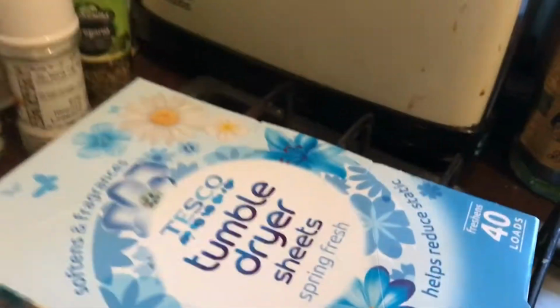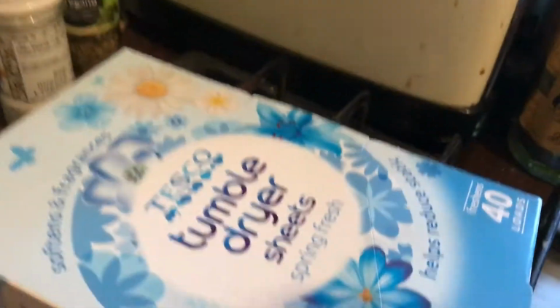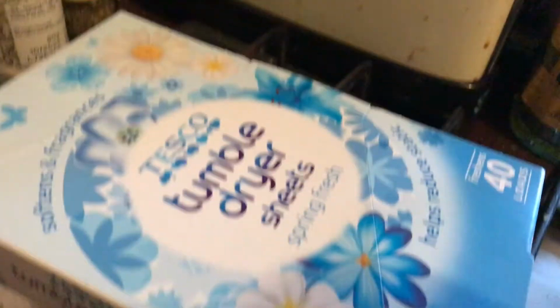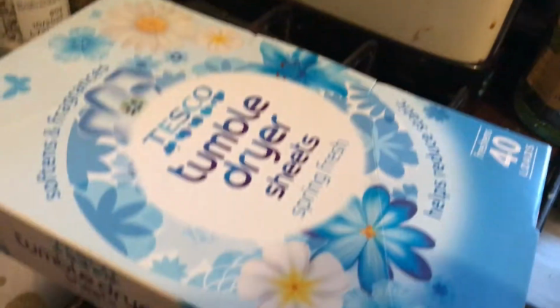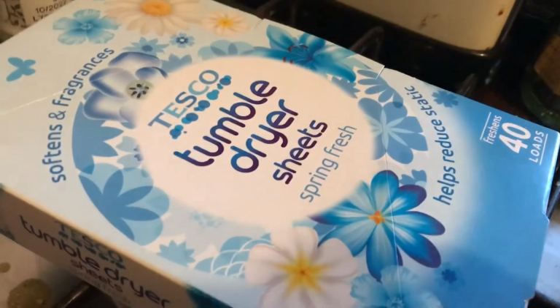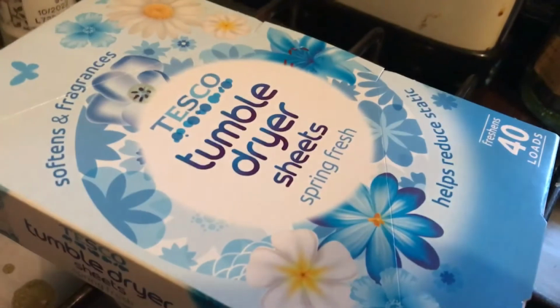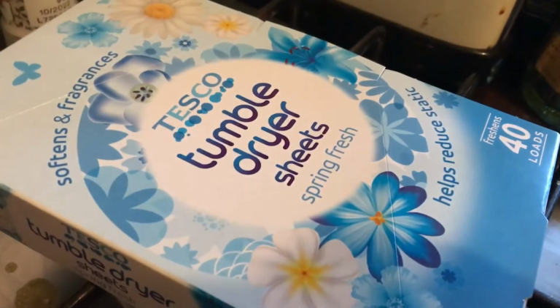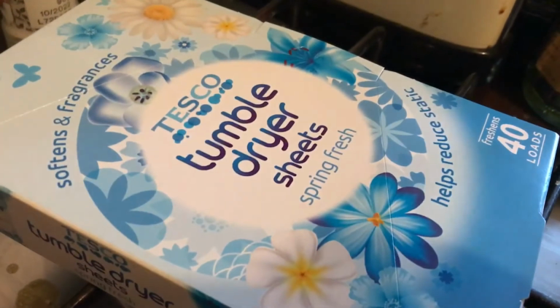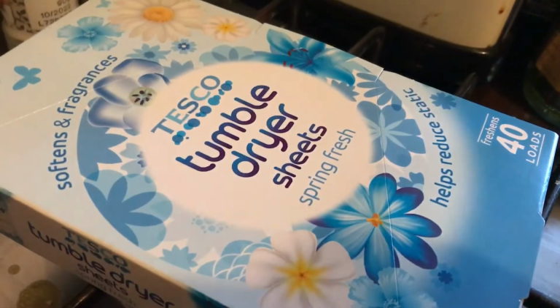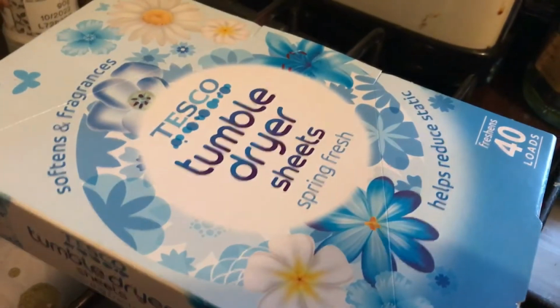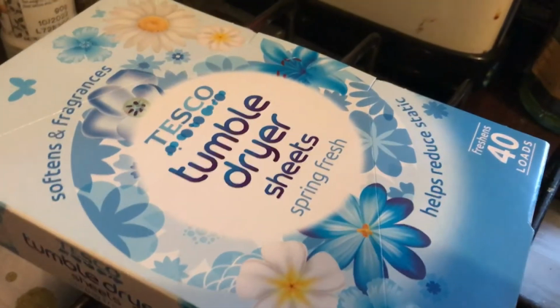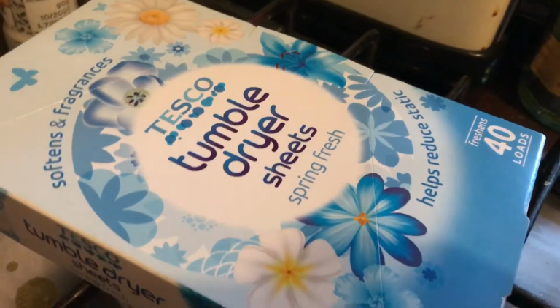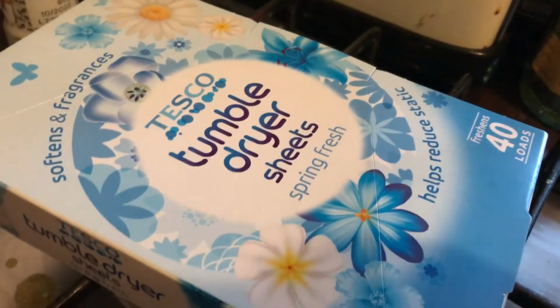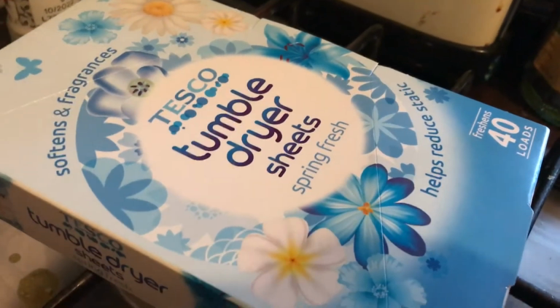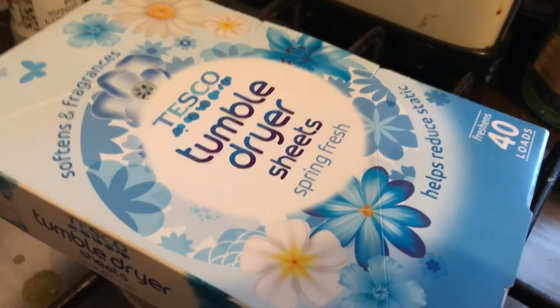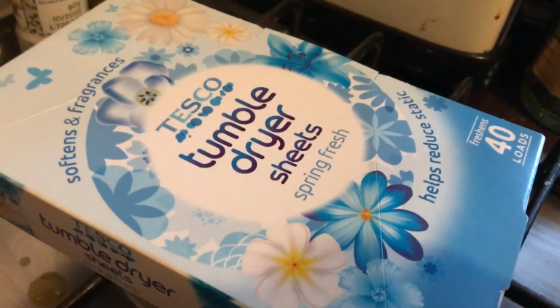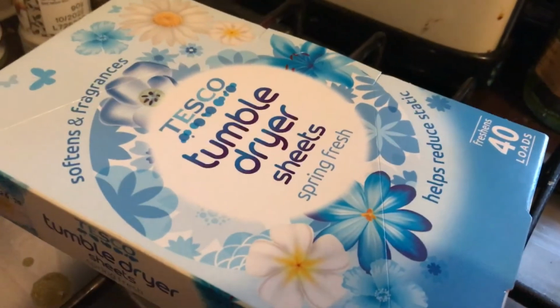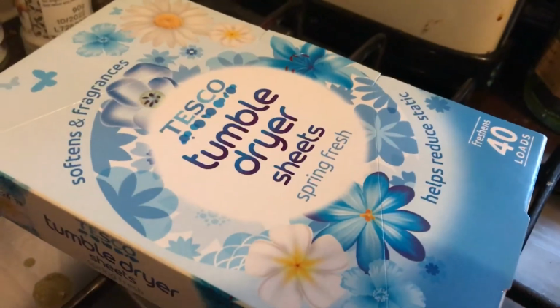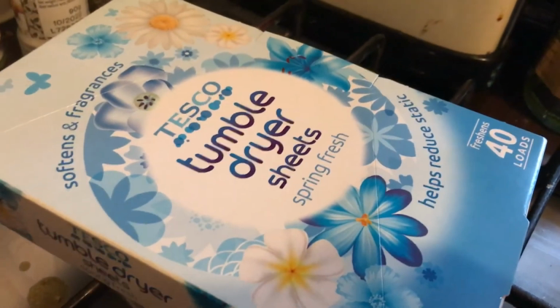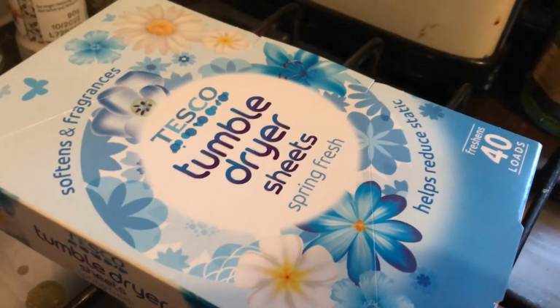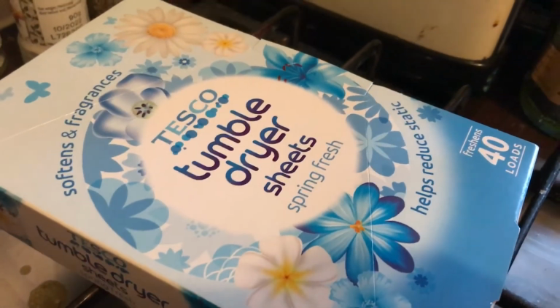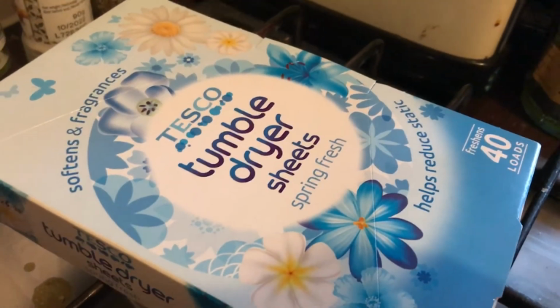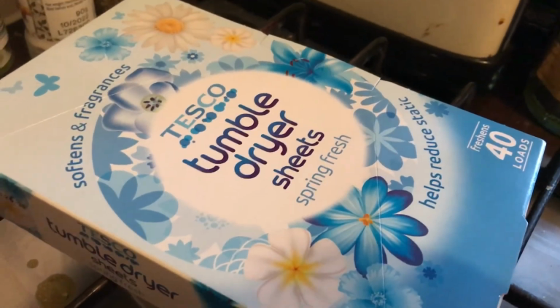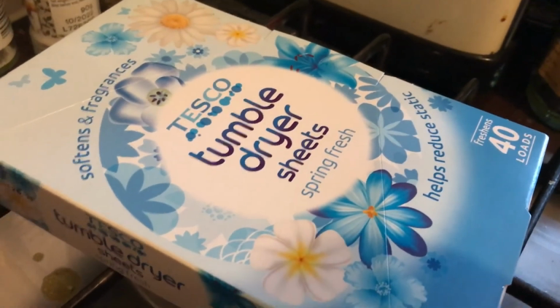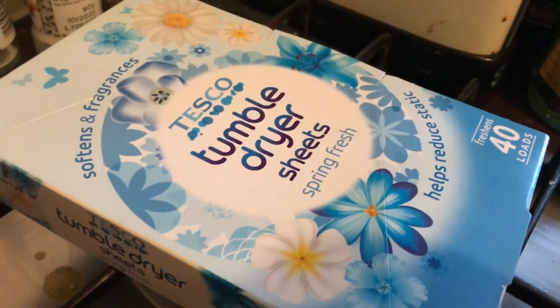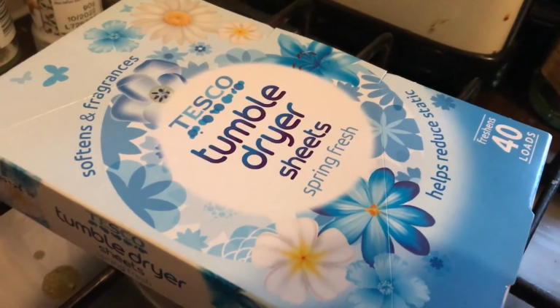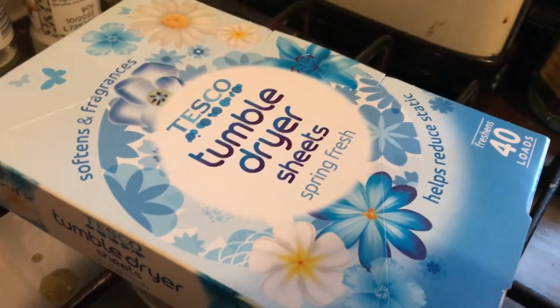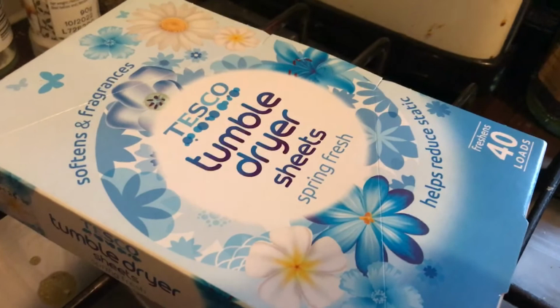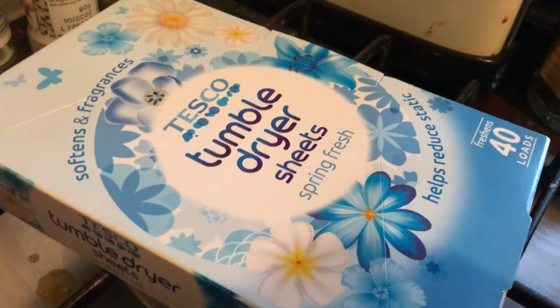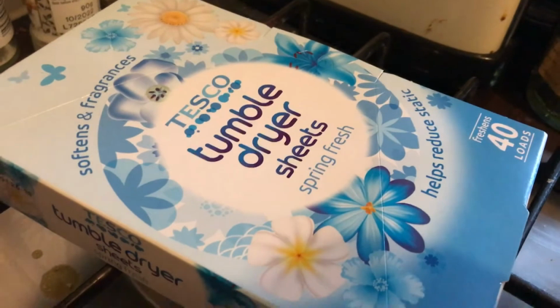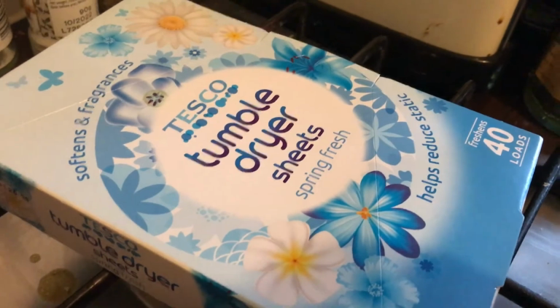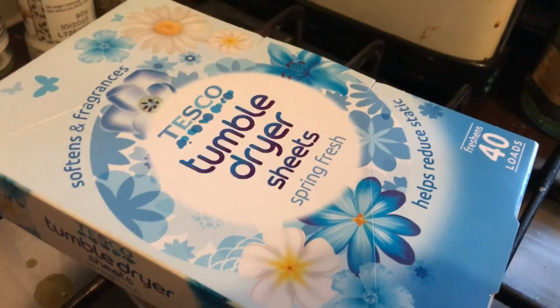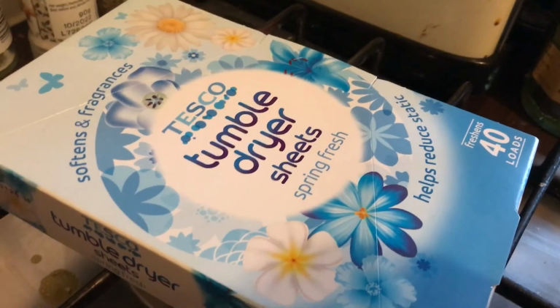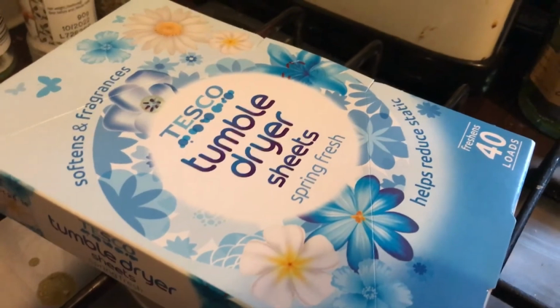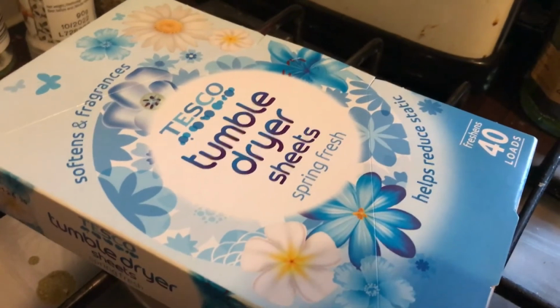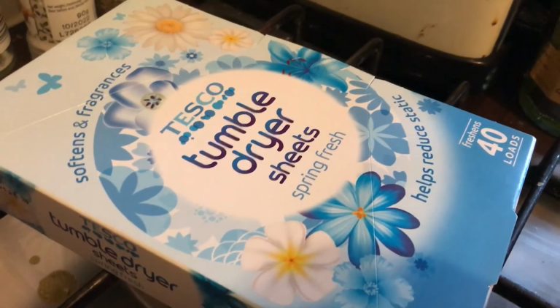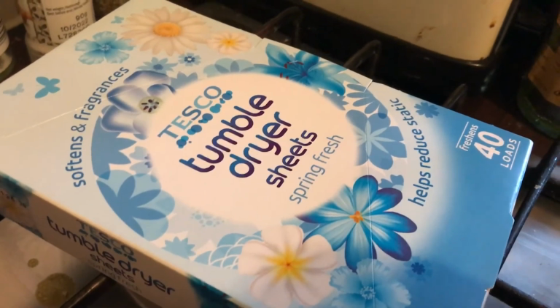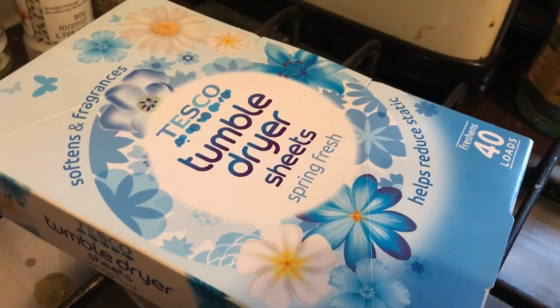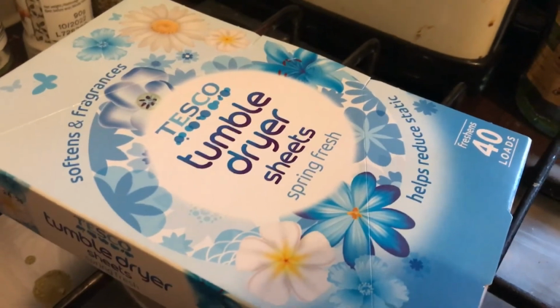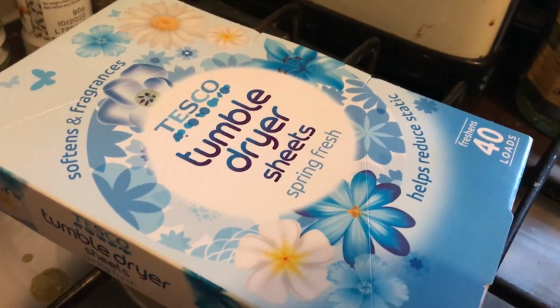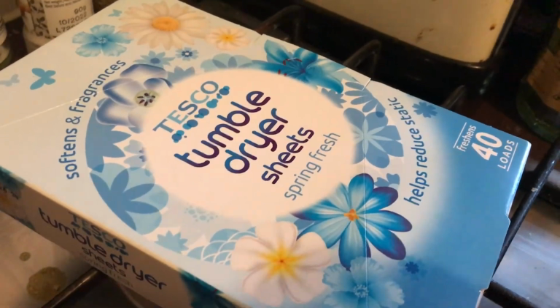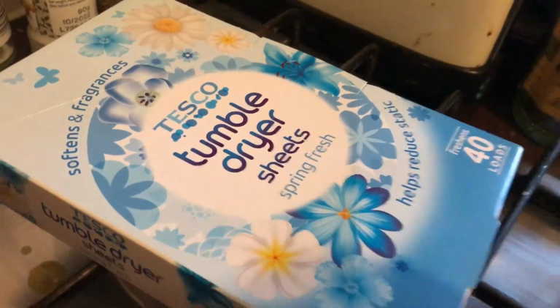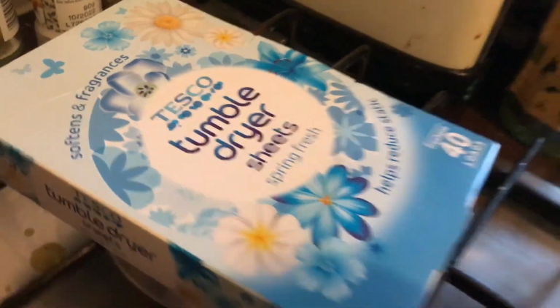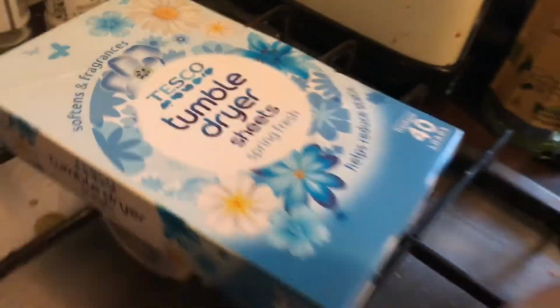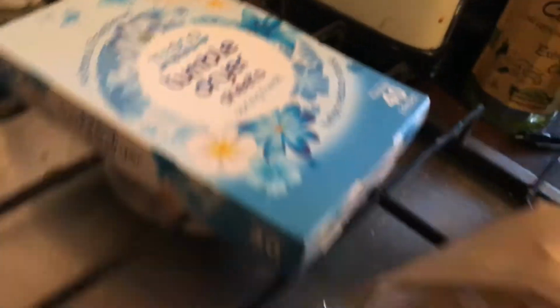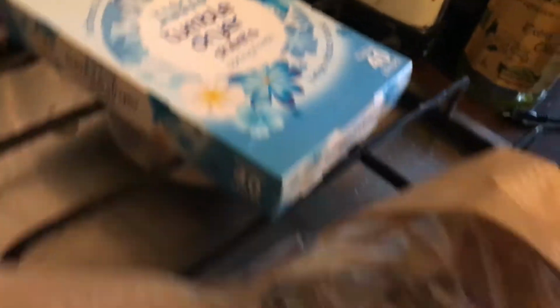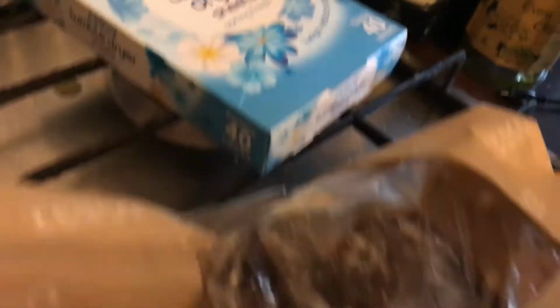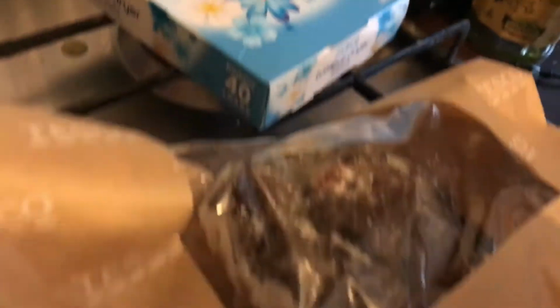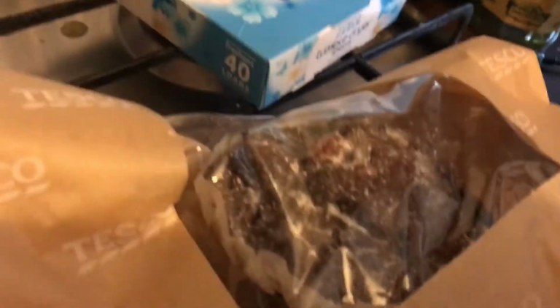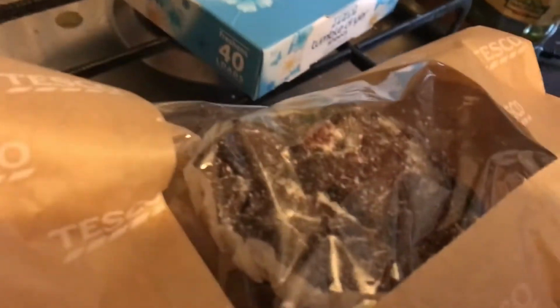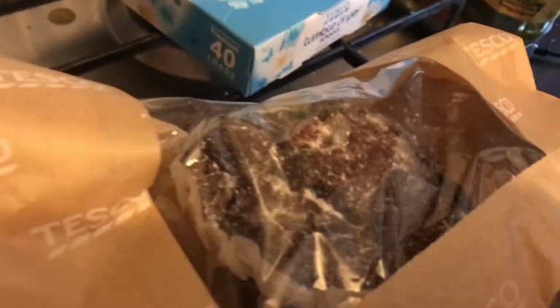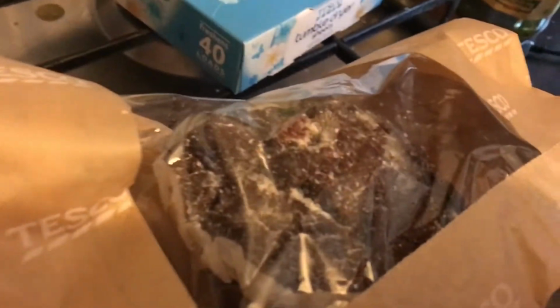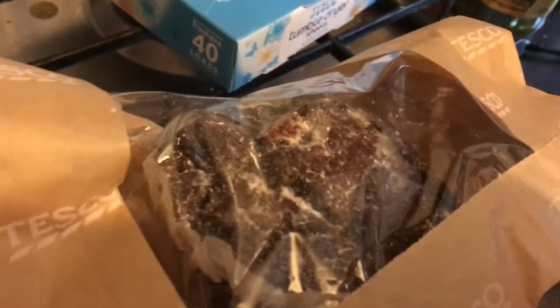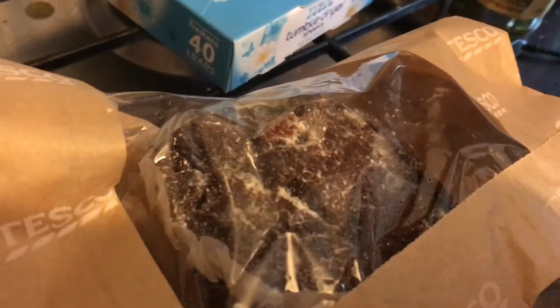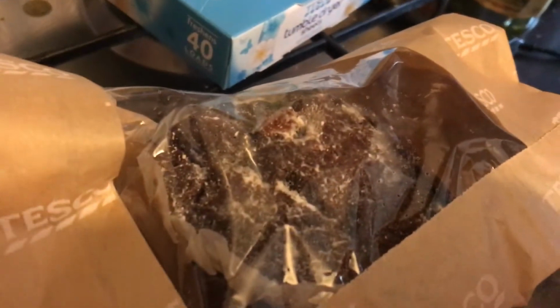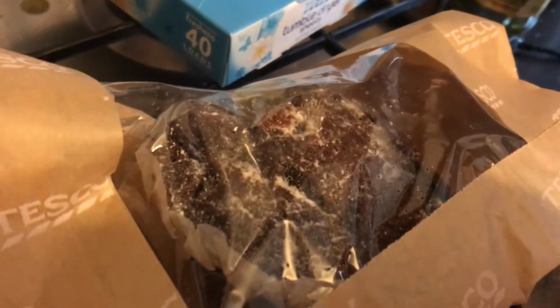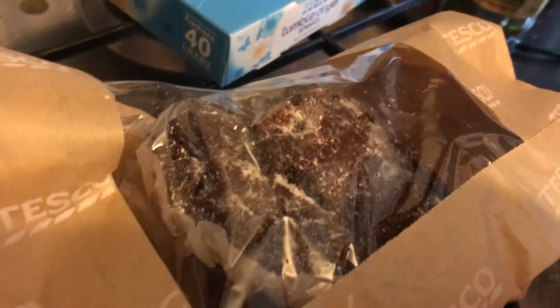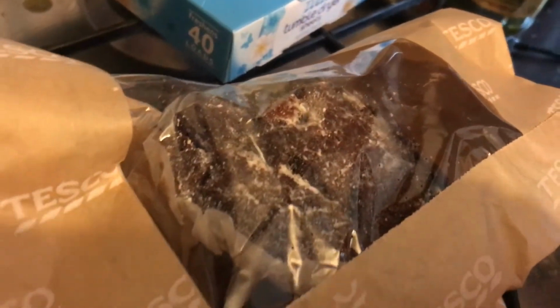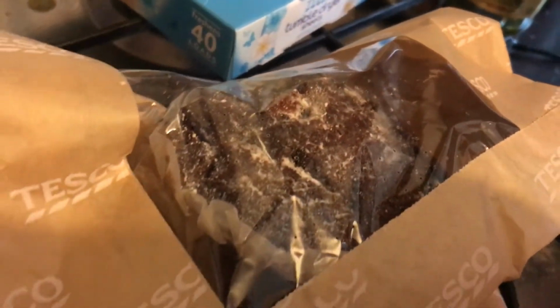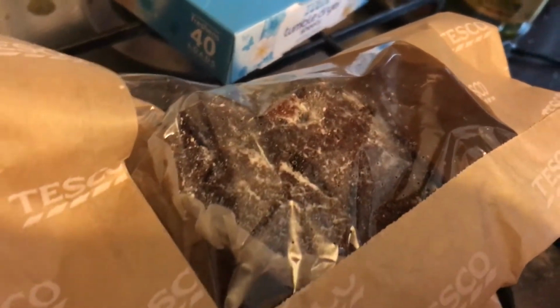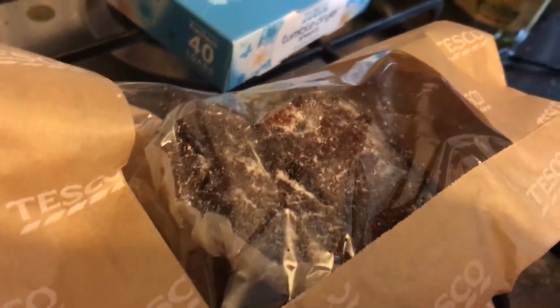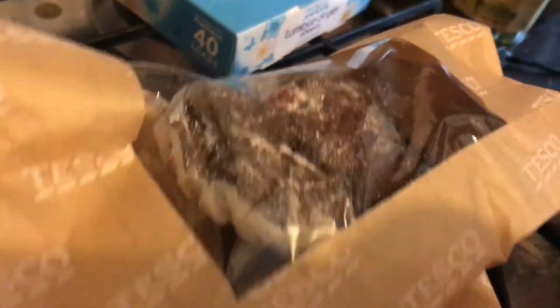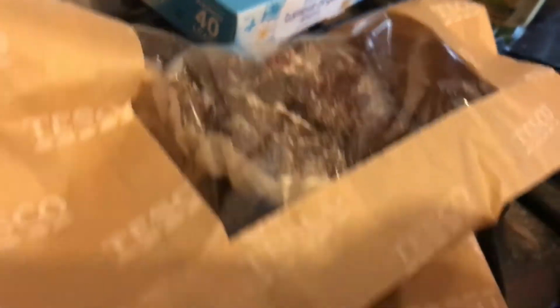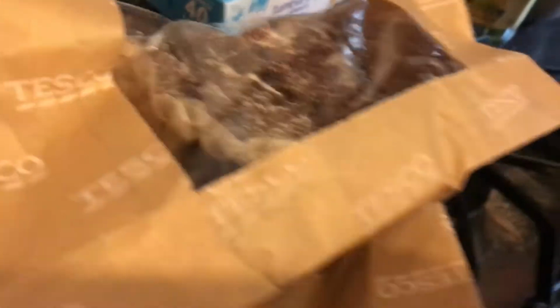These are amazing and they're only a pound — I highly recommend them. I also got a chocolate muffin.